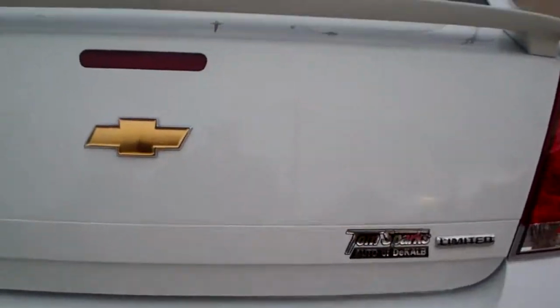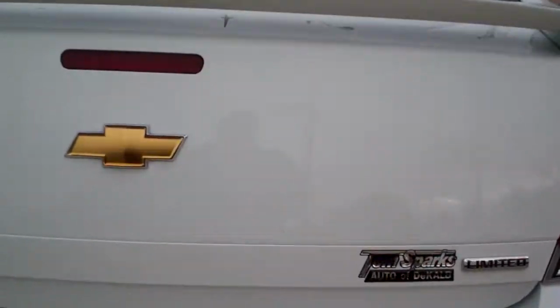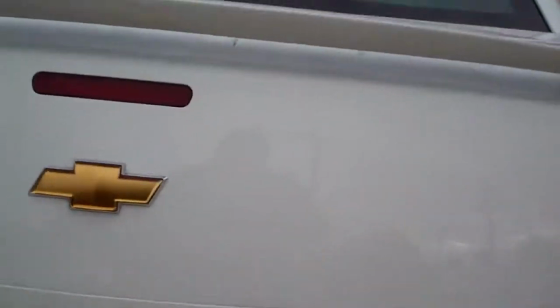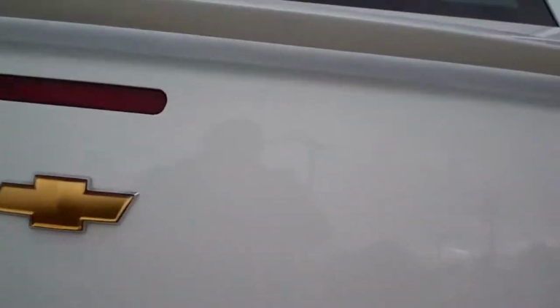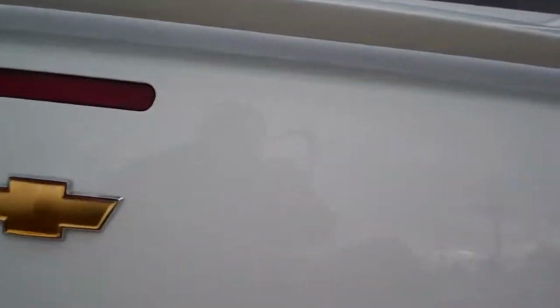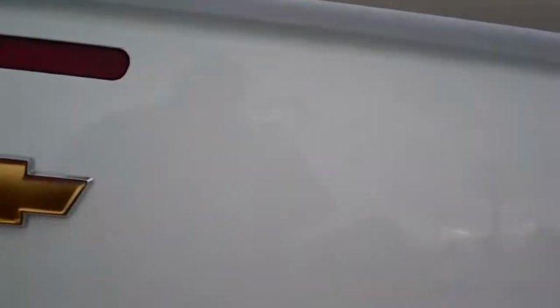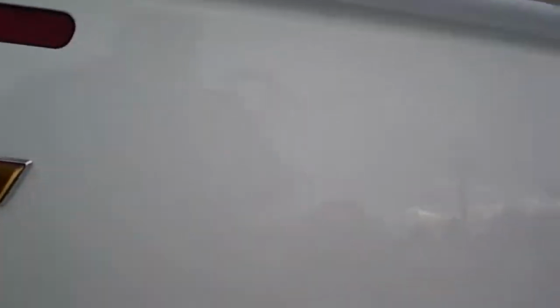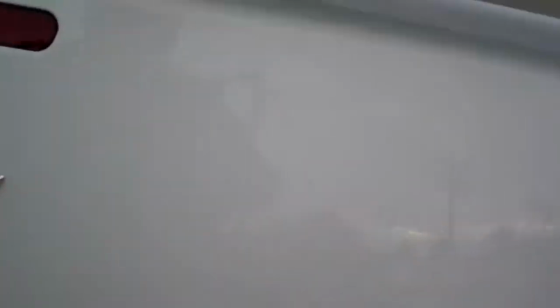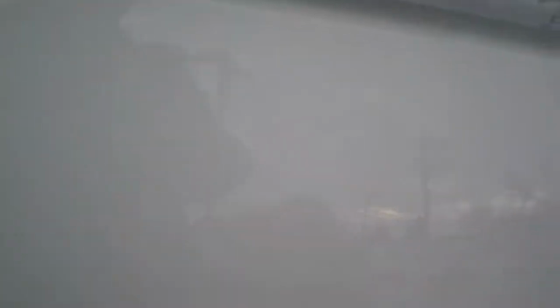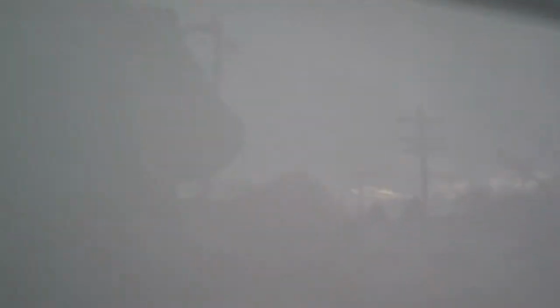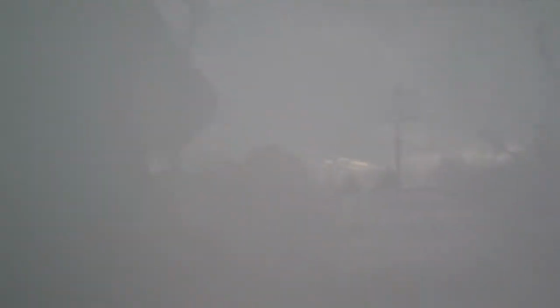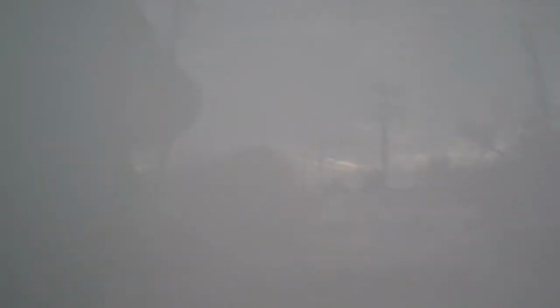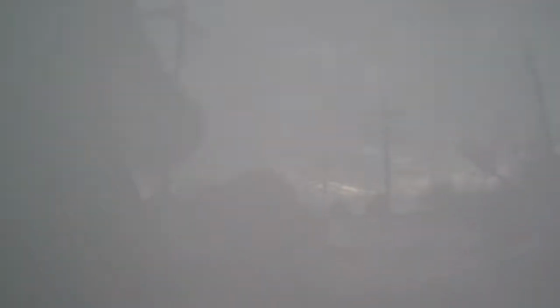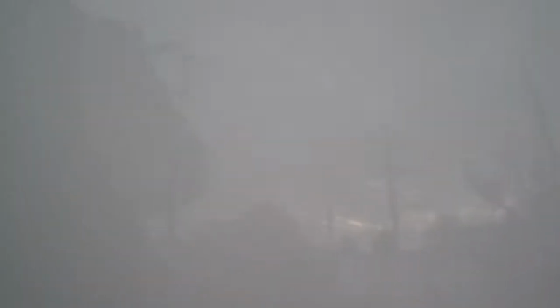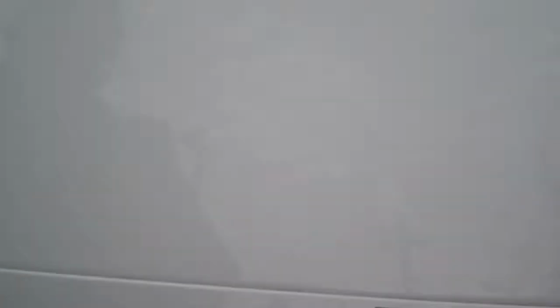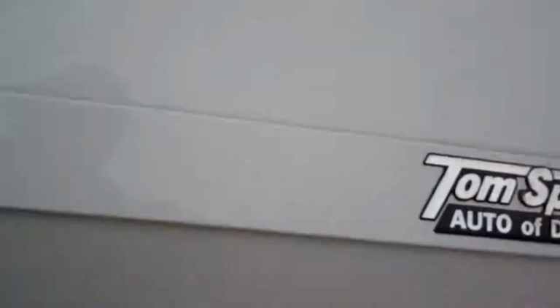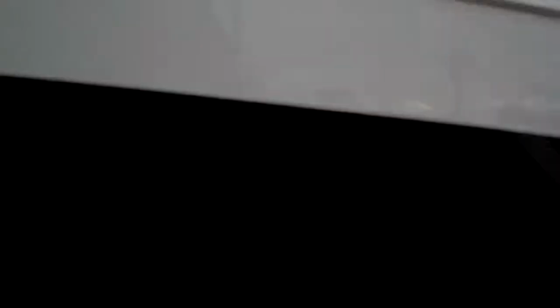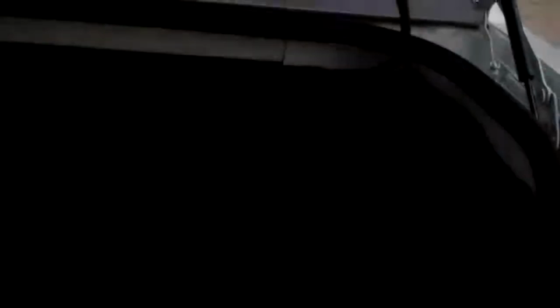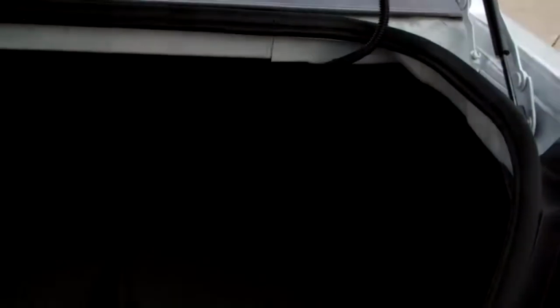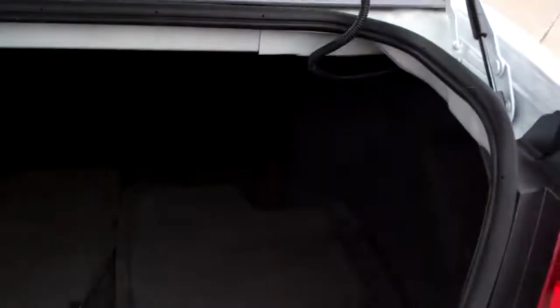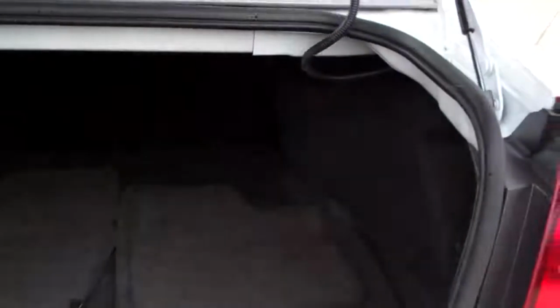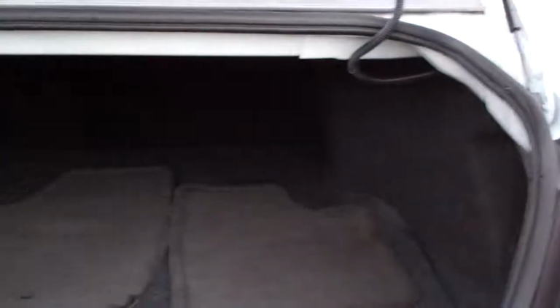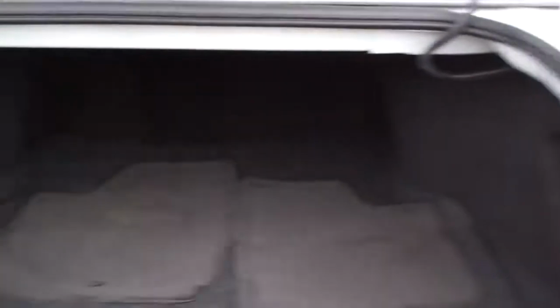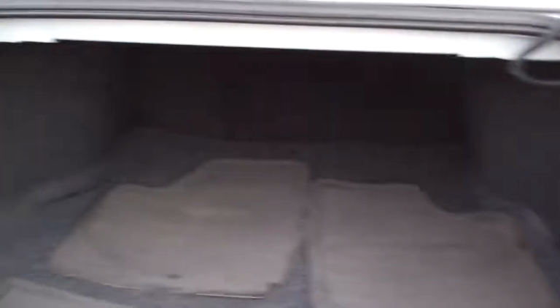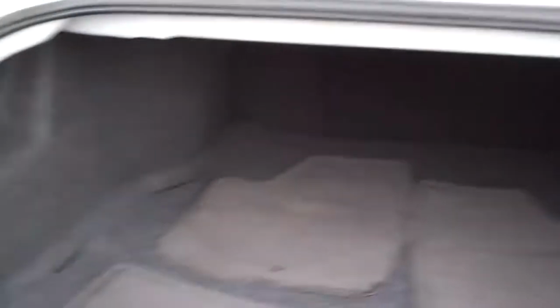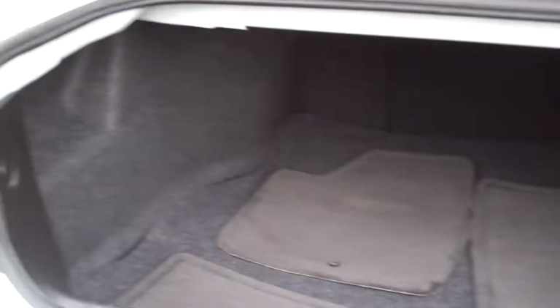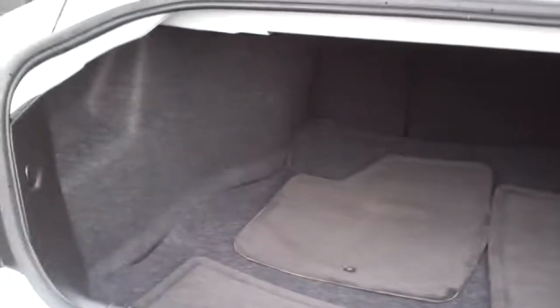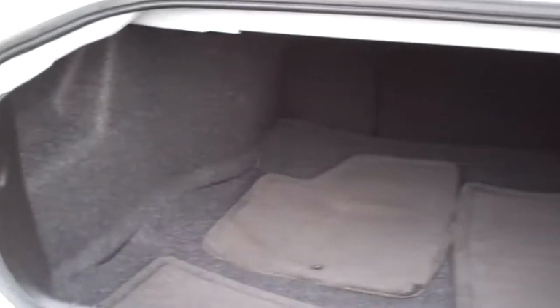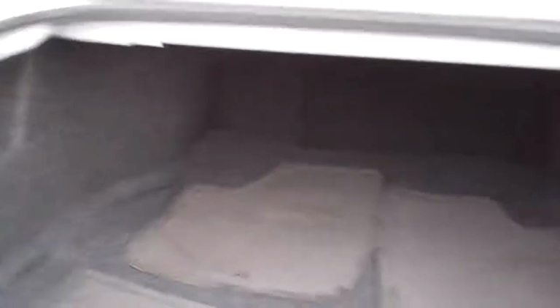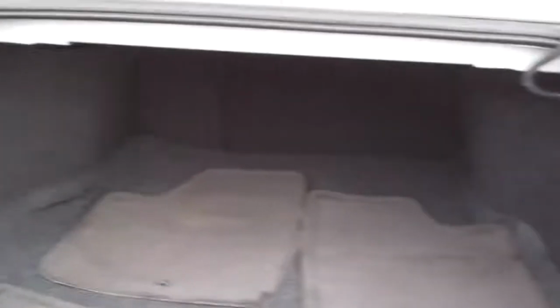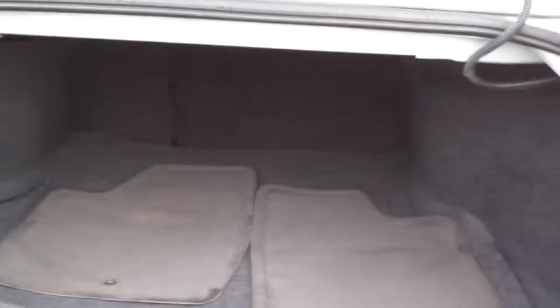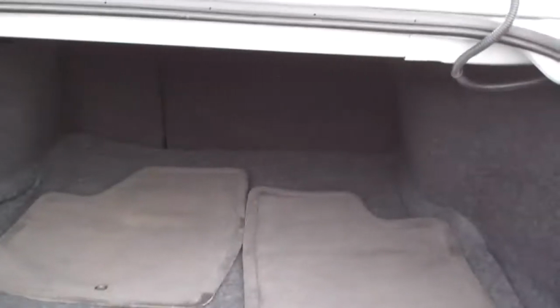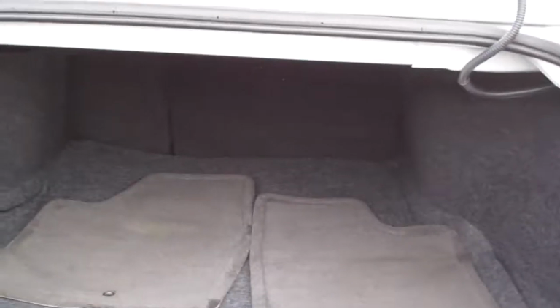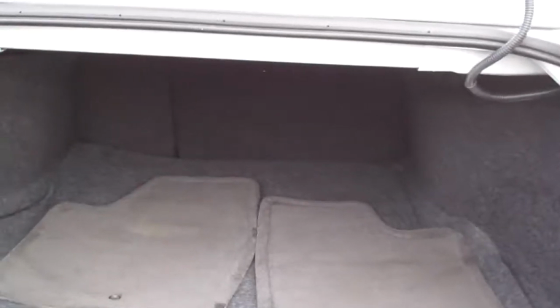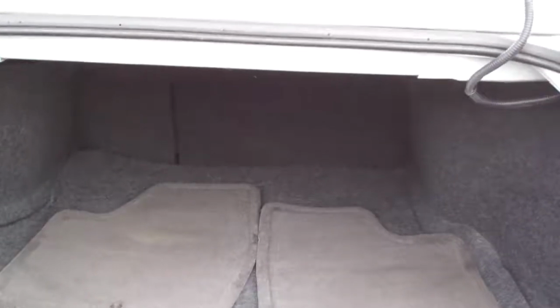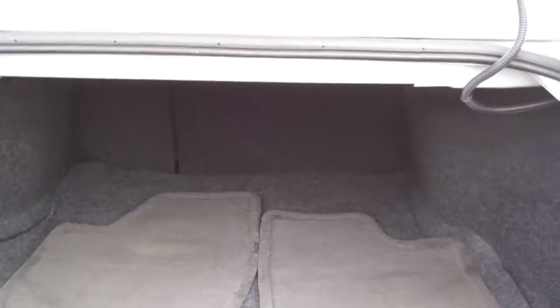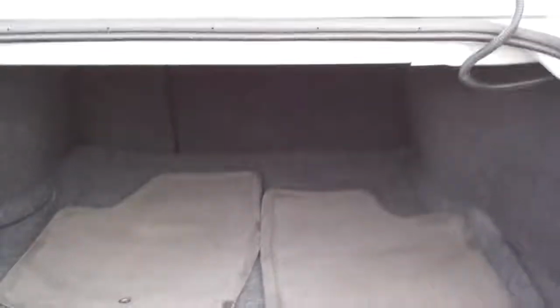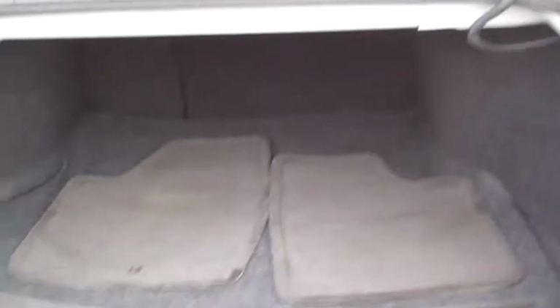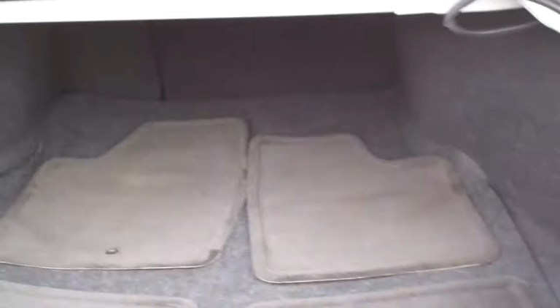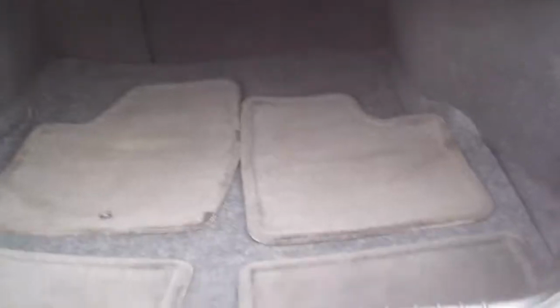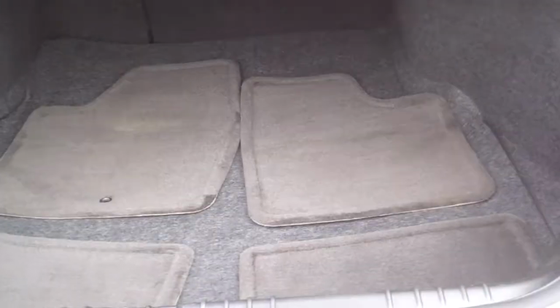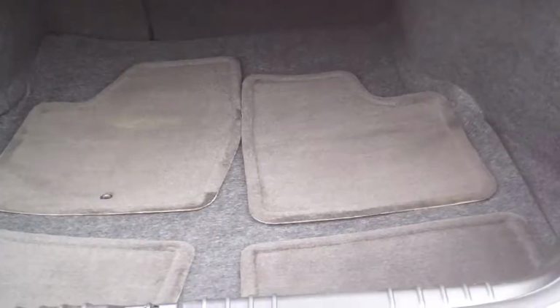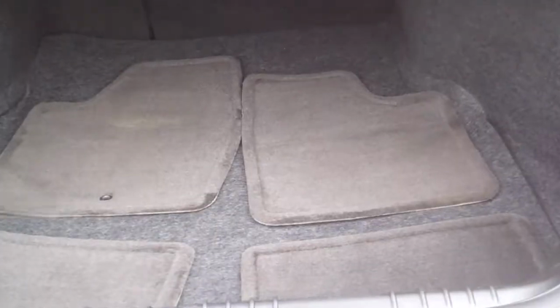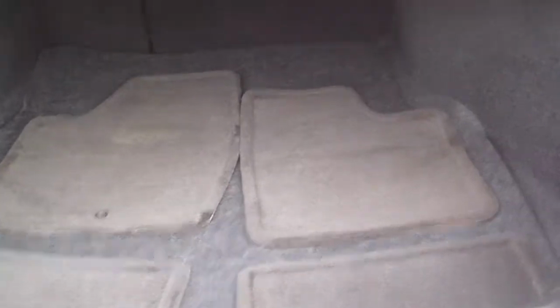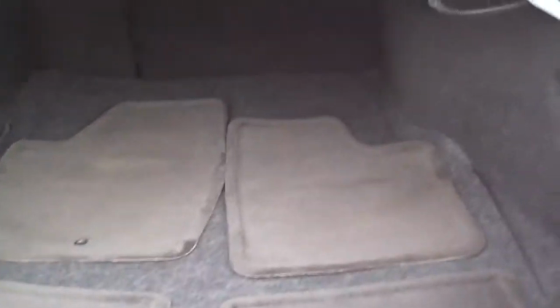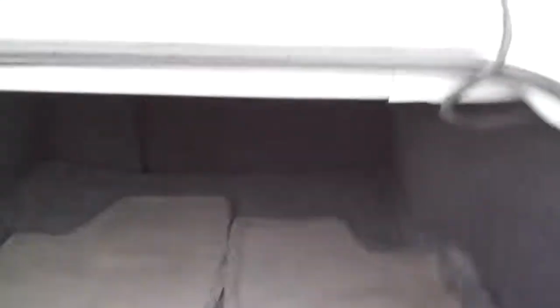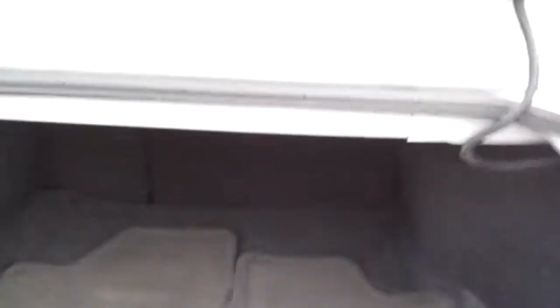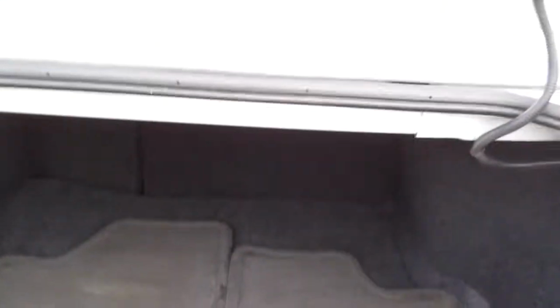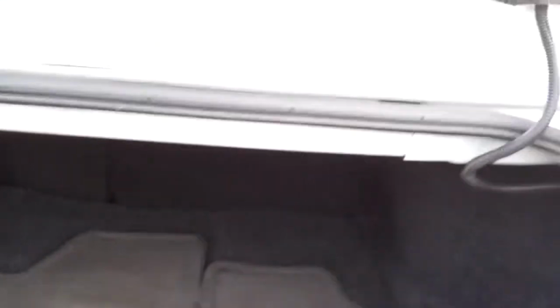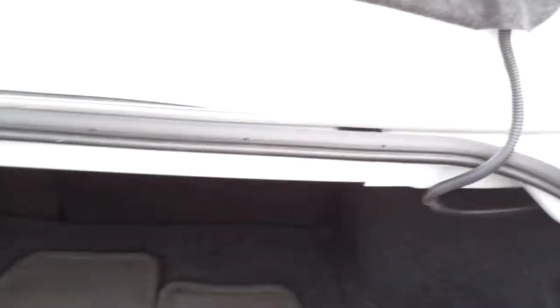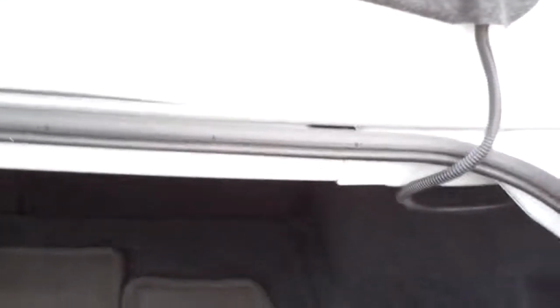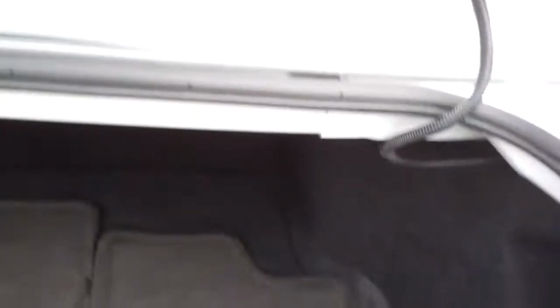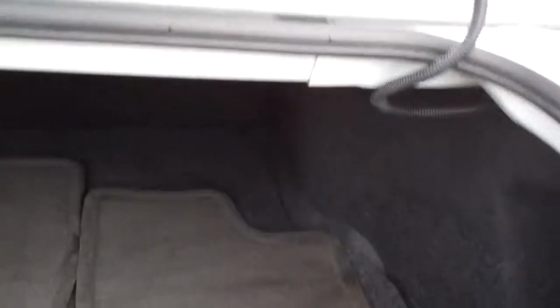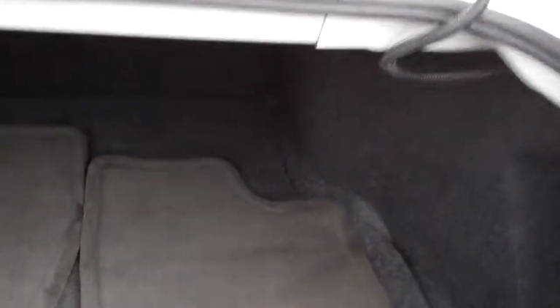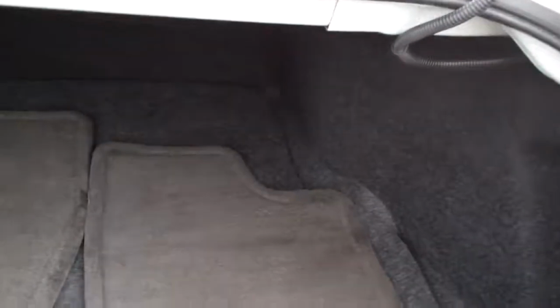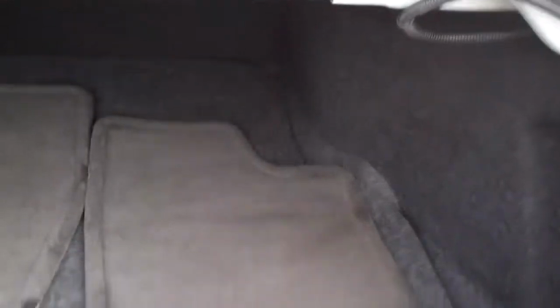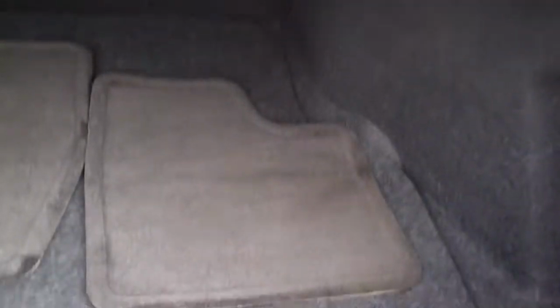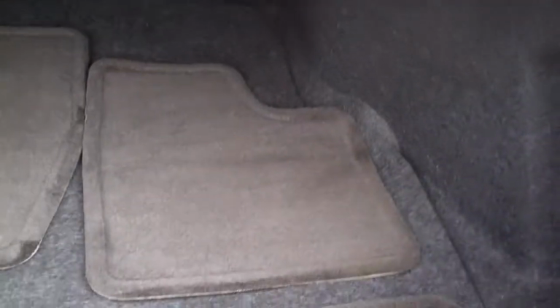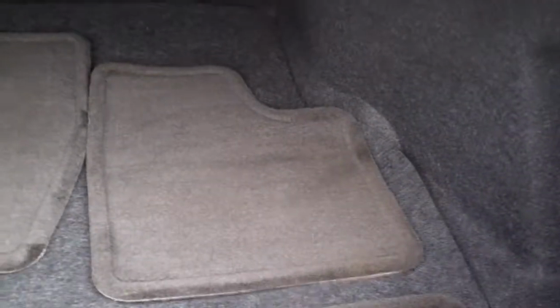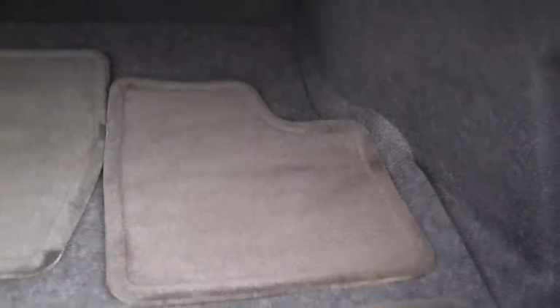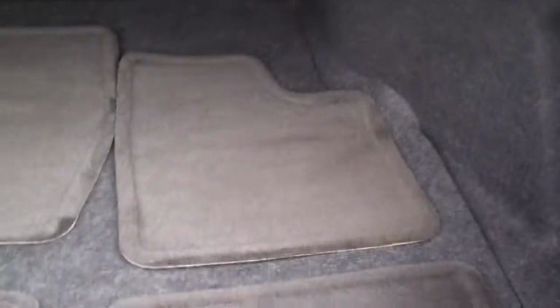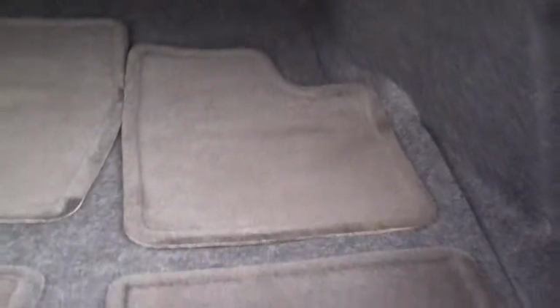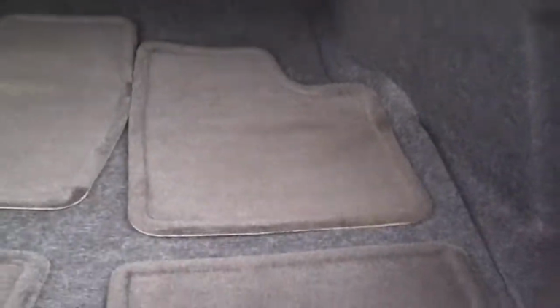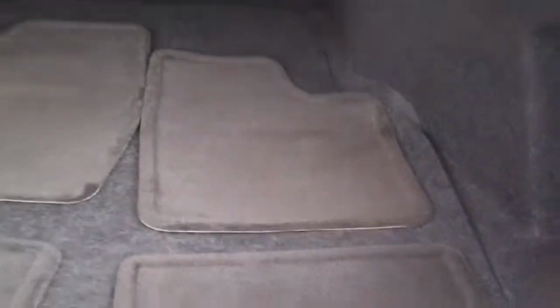Let's check out the trunk. Nice big trunk, split fold-down seats, nice clean mats to come with the car.